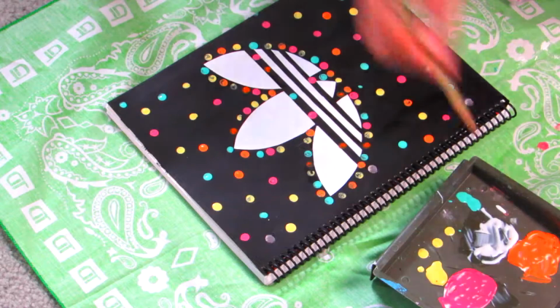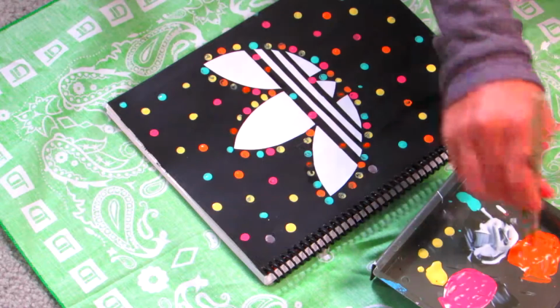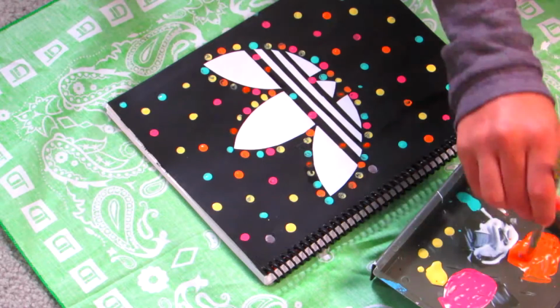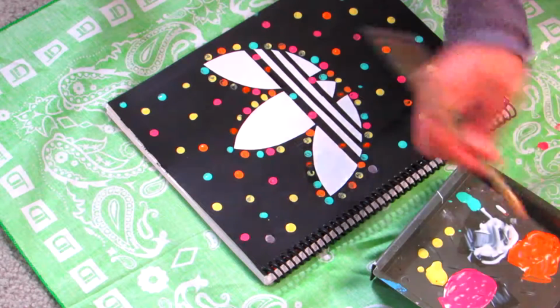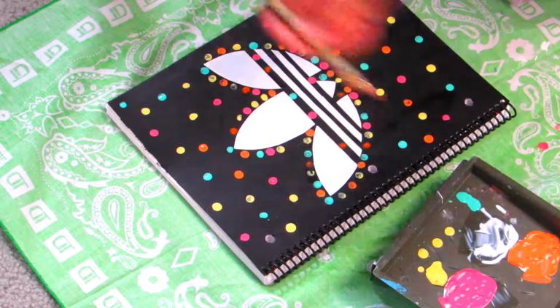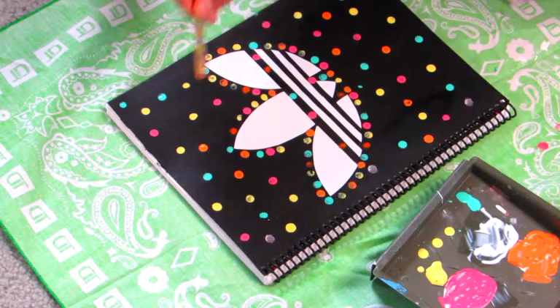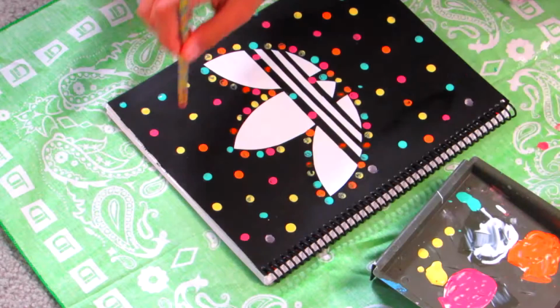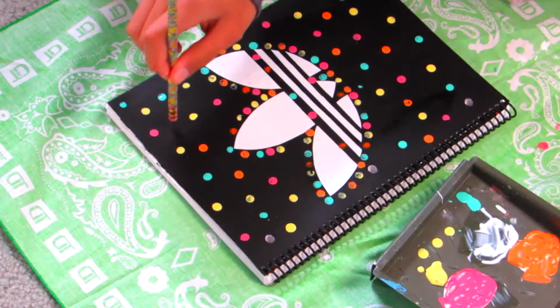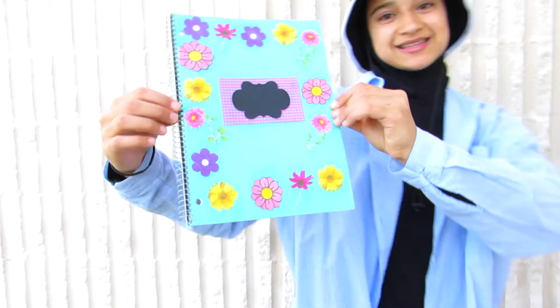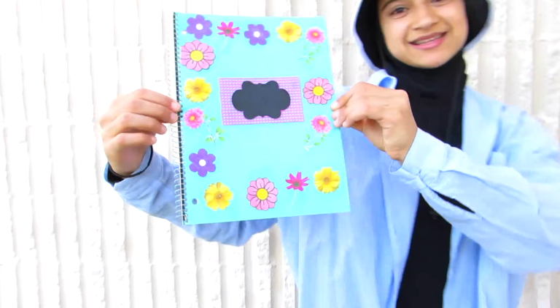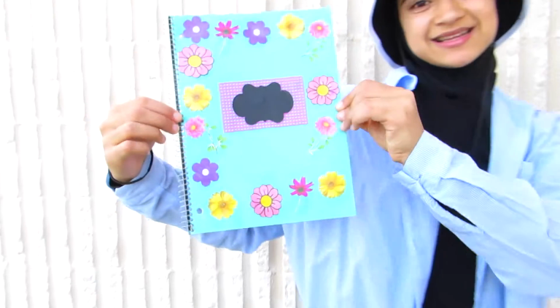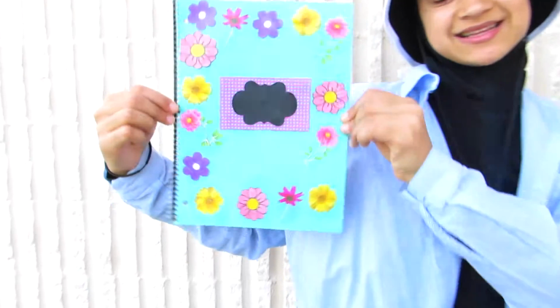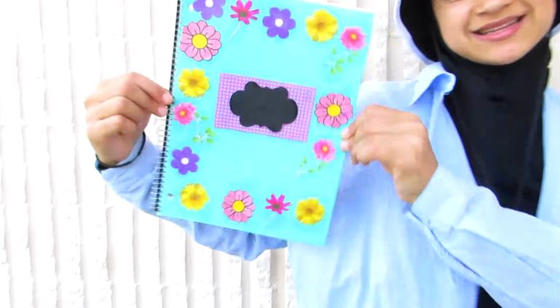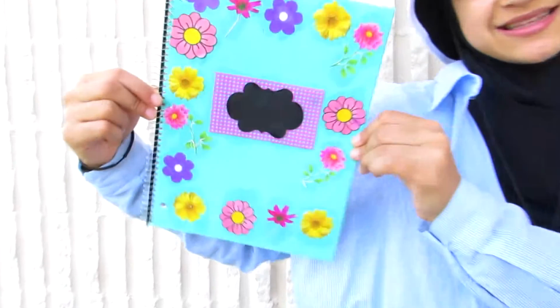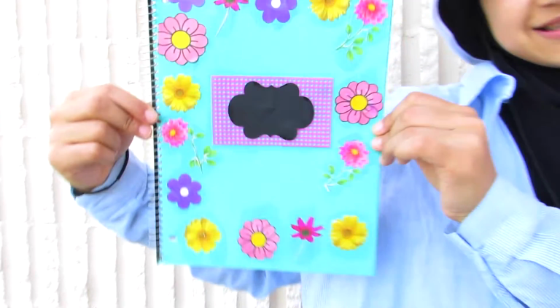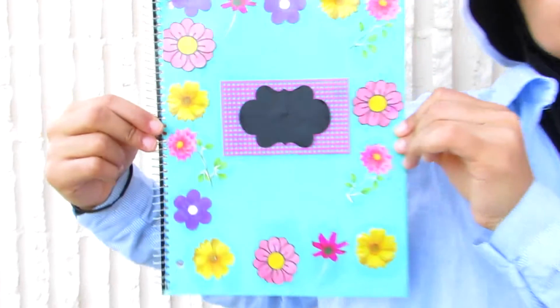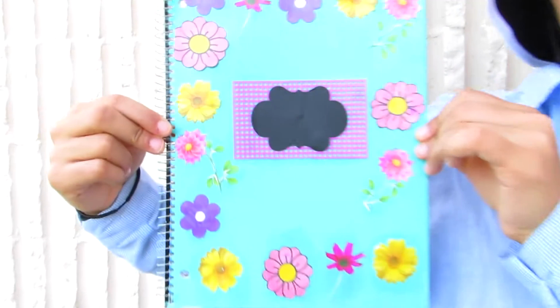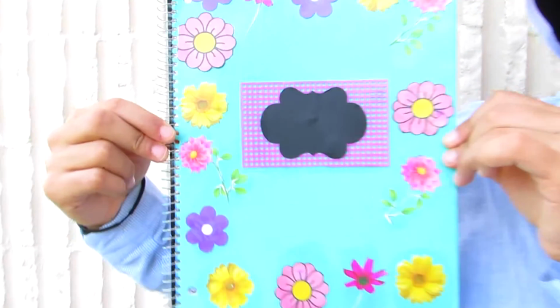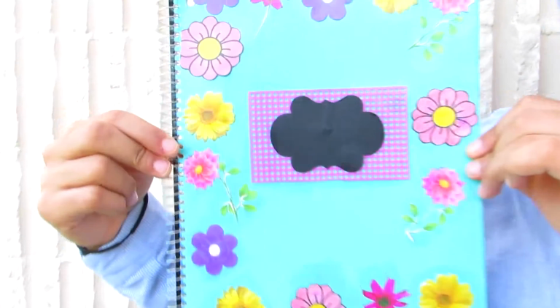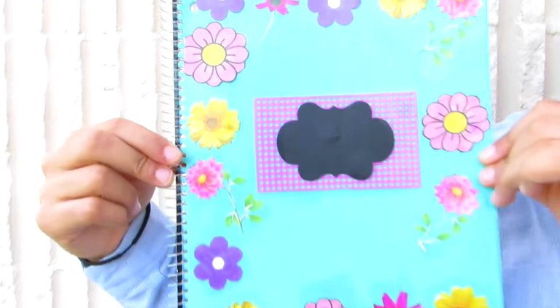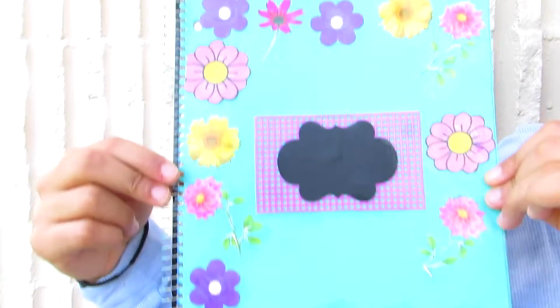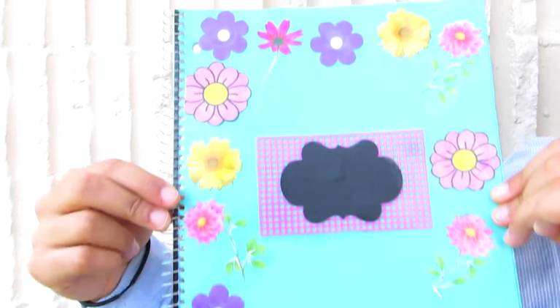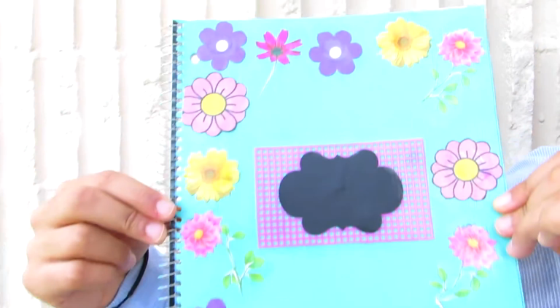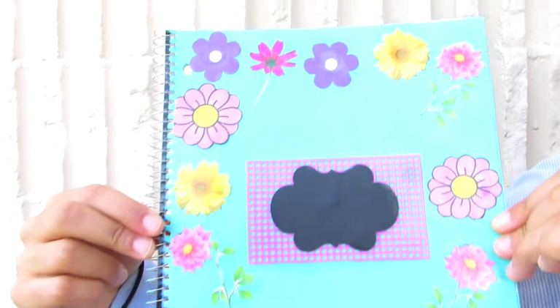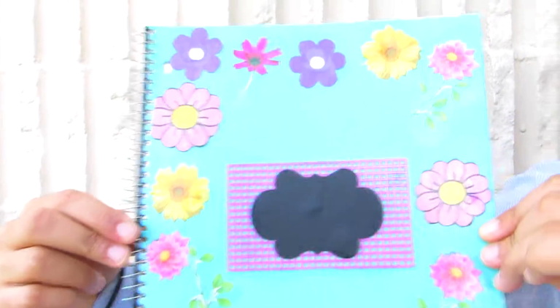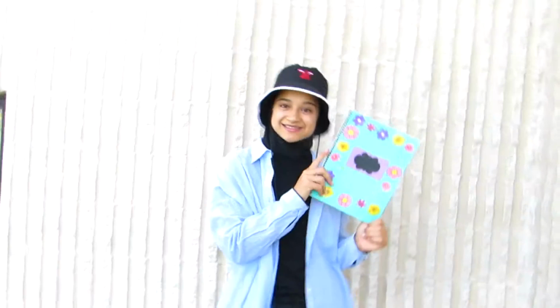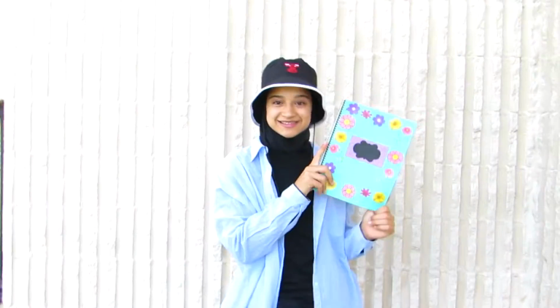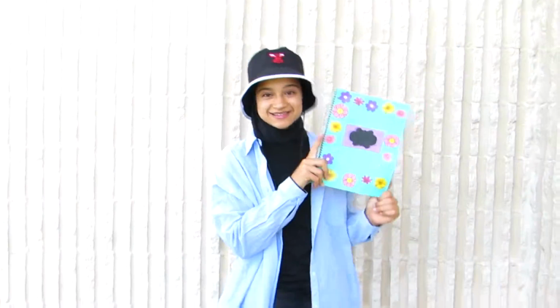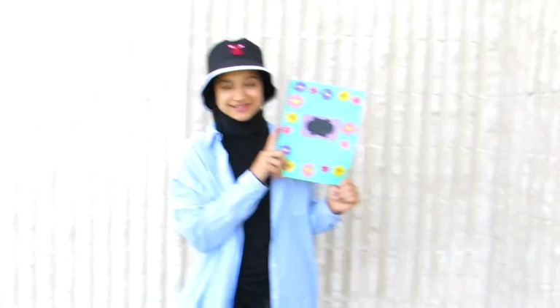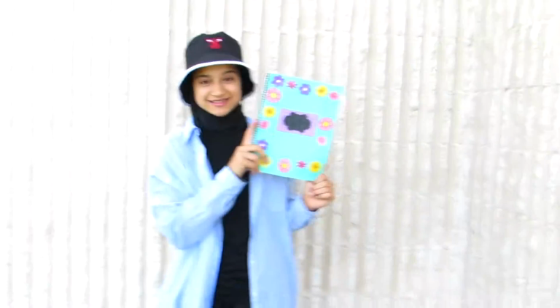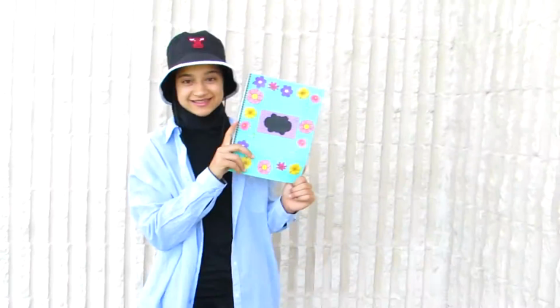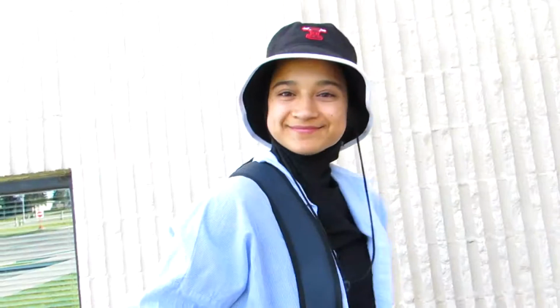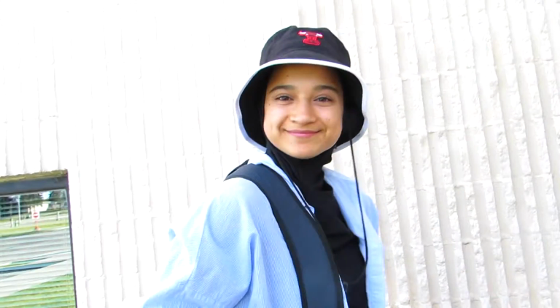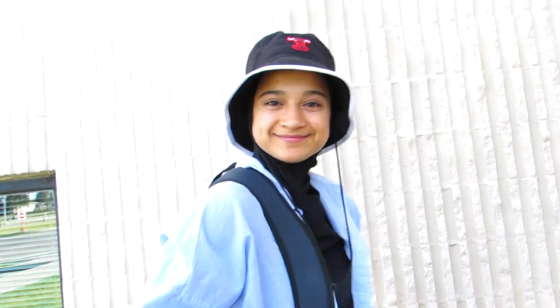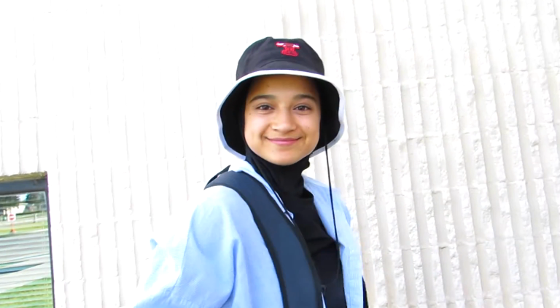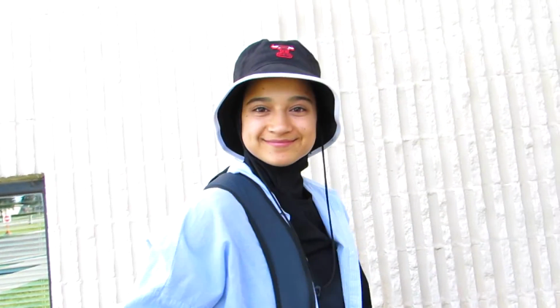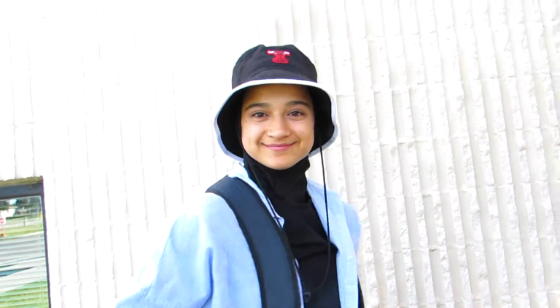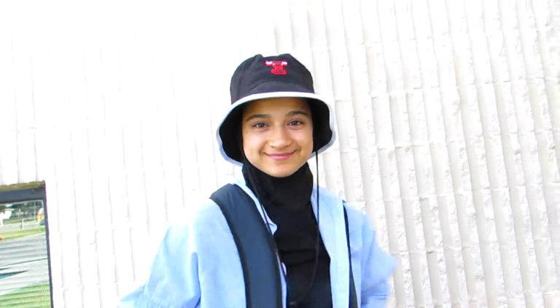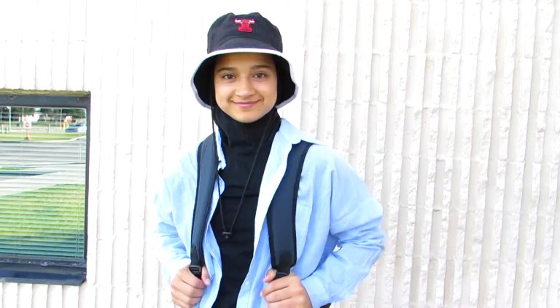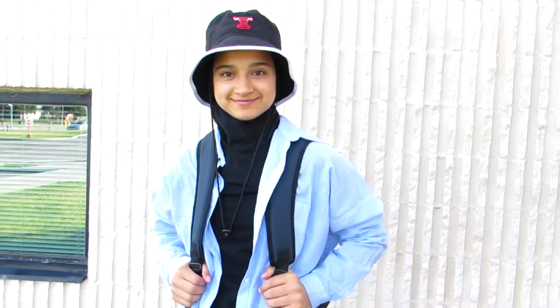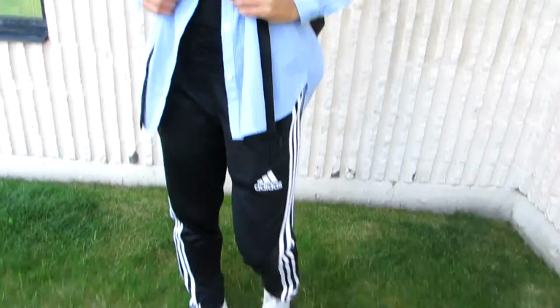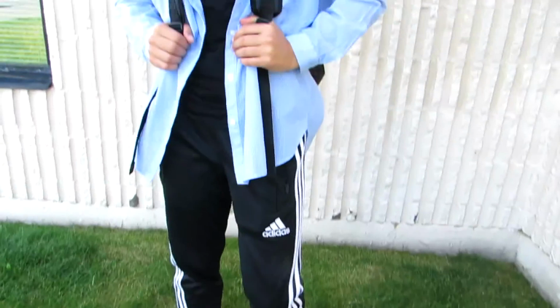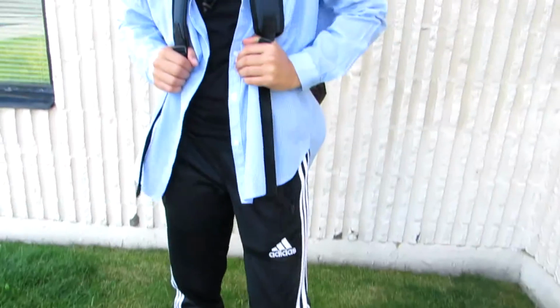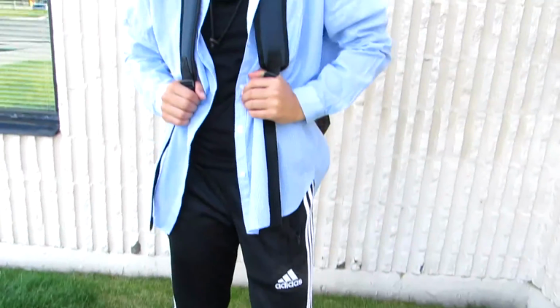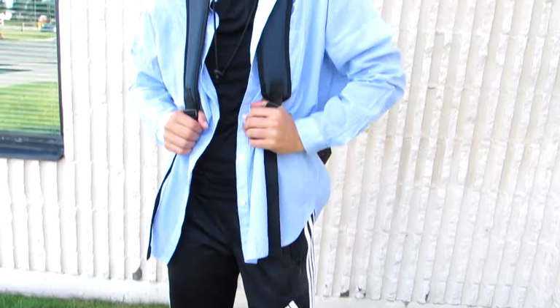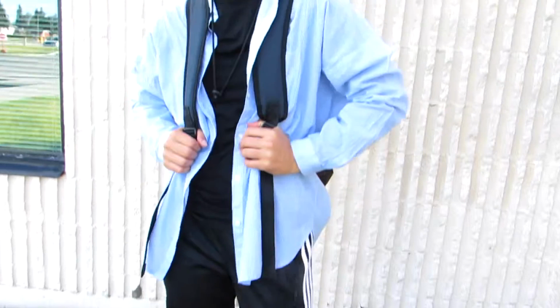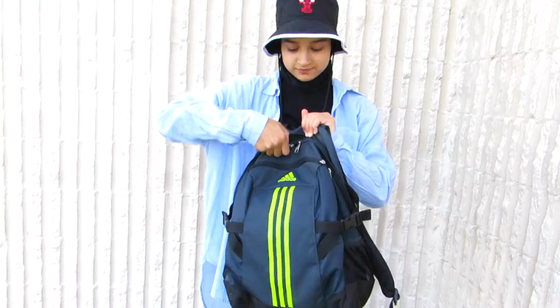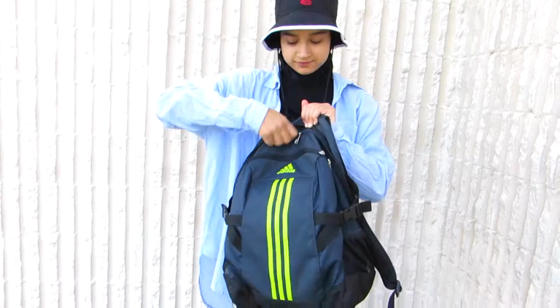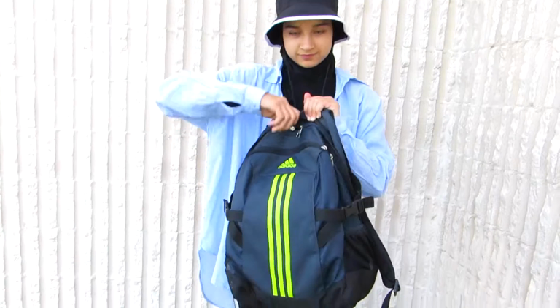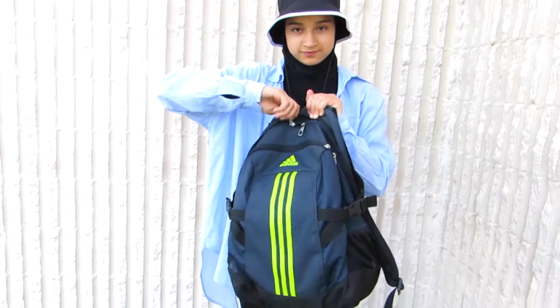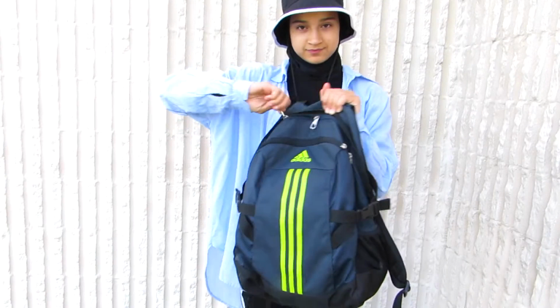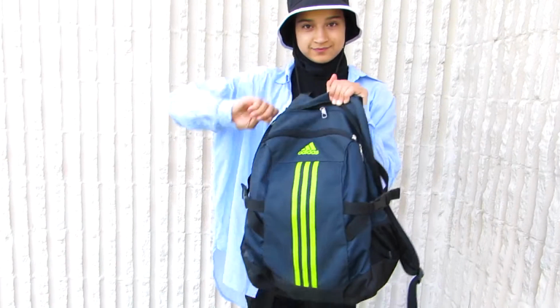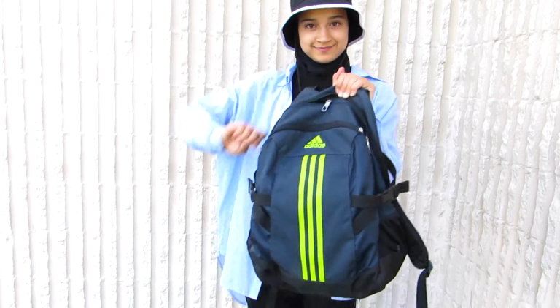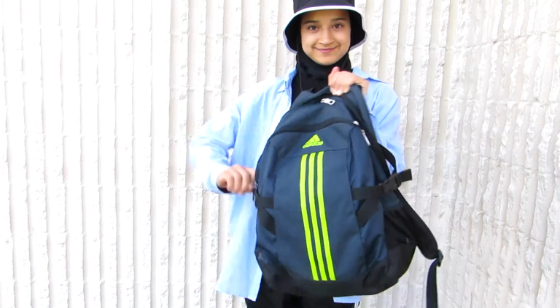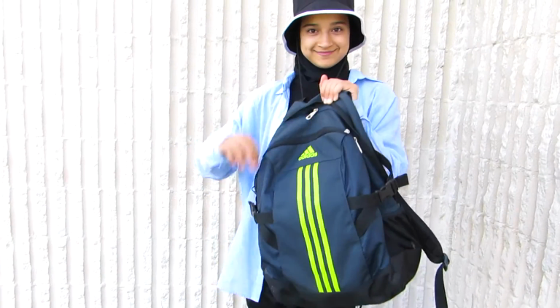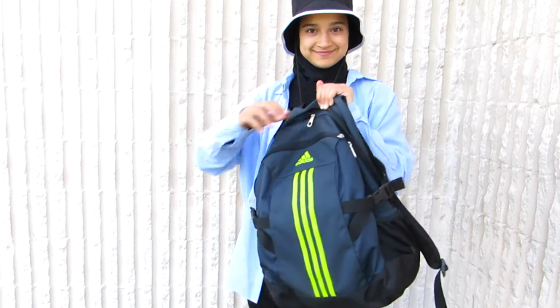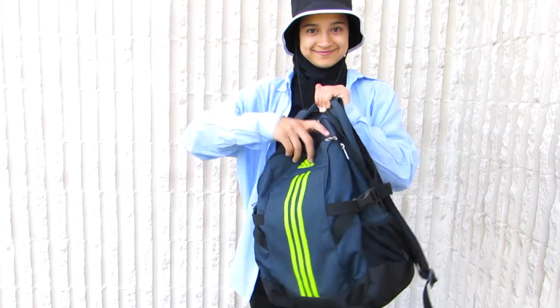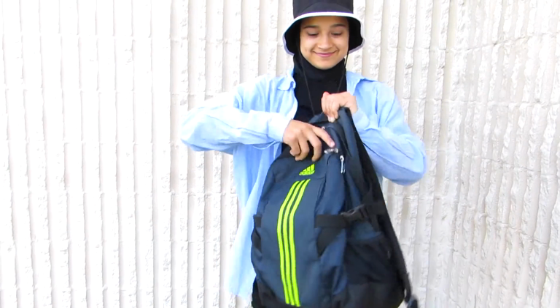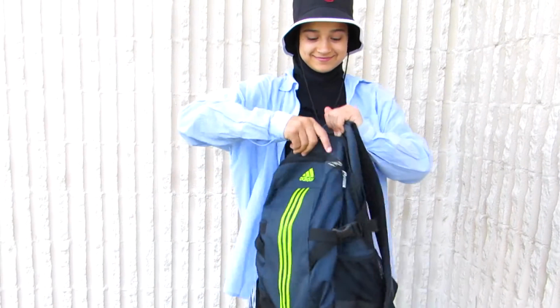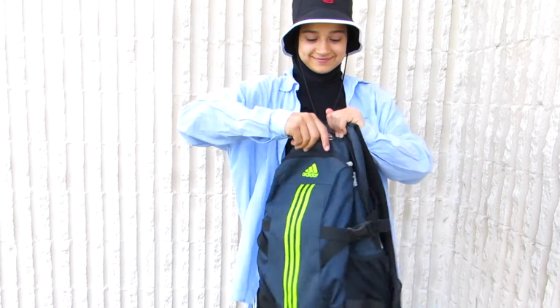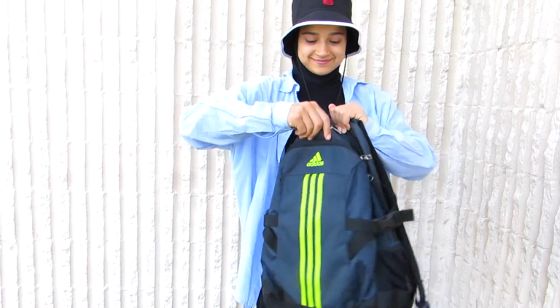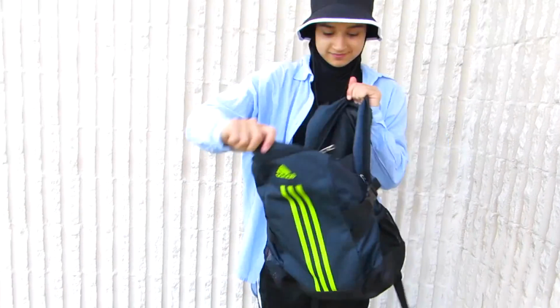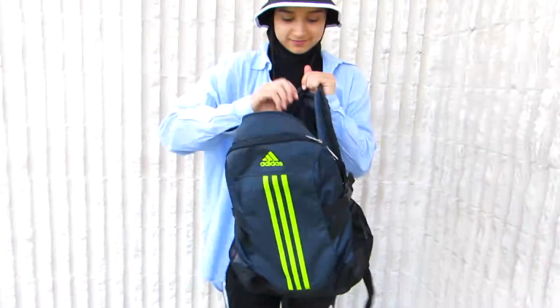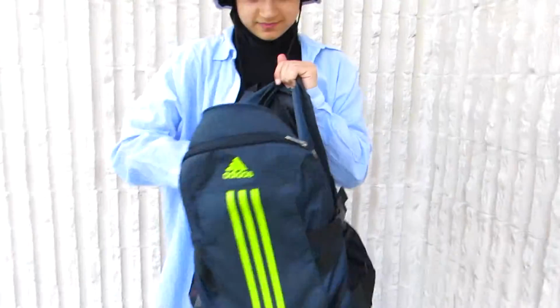So those are all my notebooks. I hope that you guys enjoyed this video — it was so much fun making all of these. I'll talk to you guys soon. Bye!